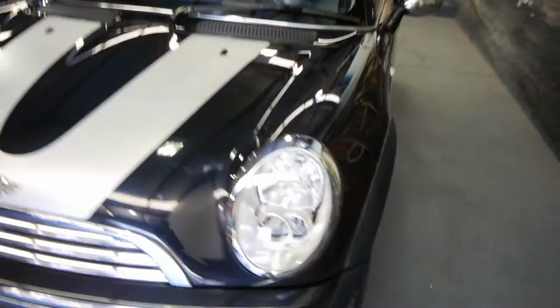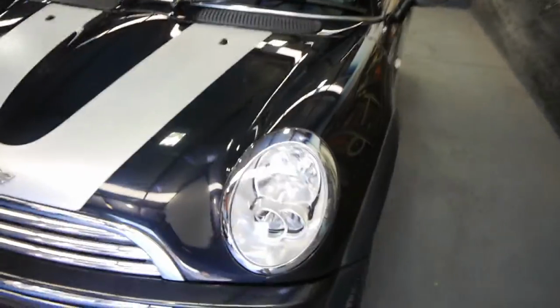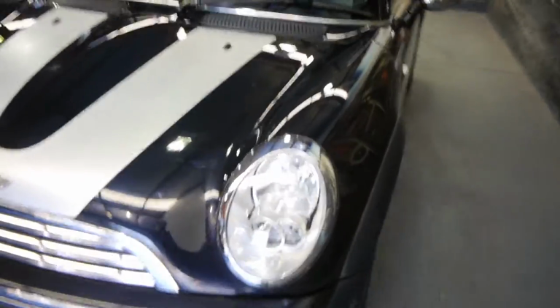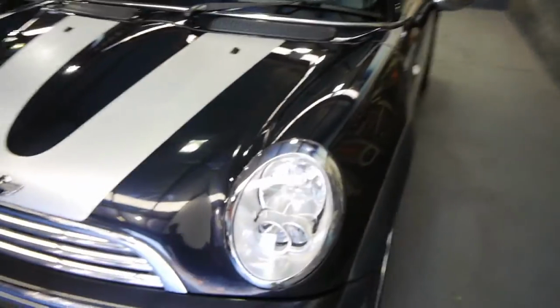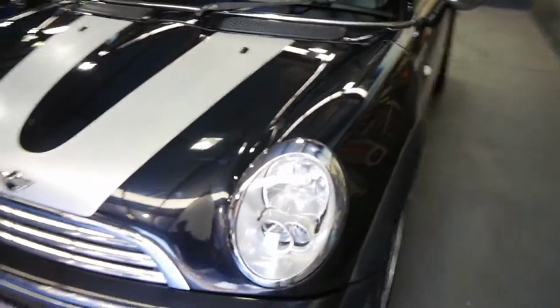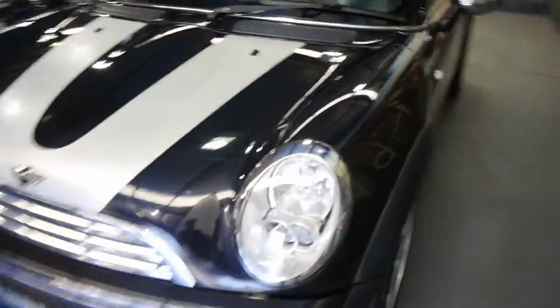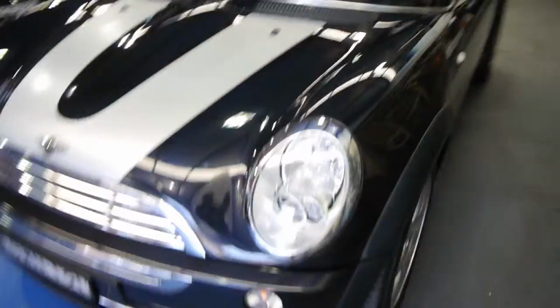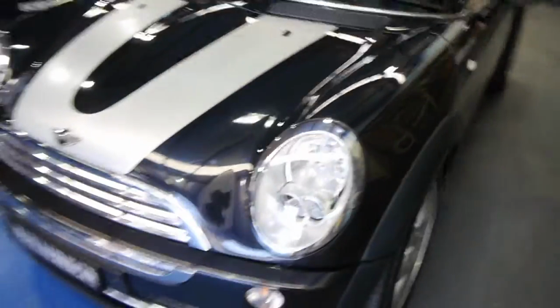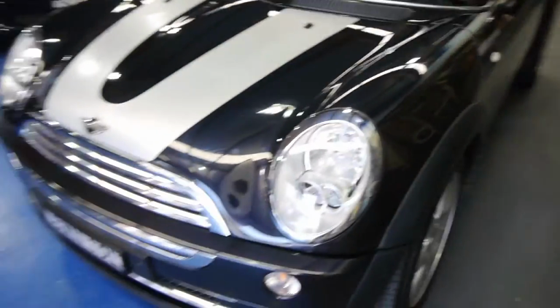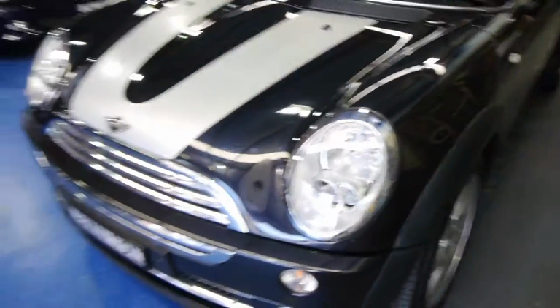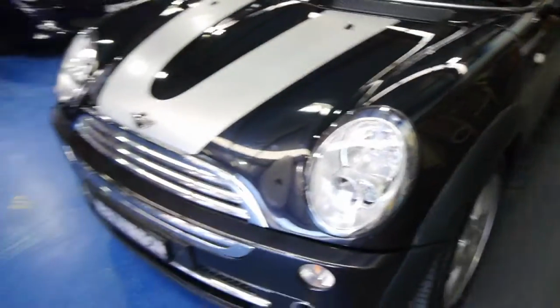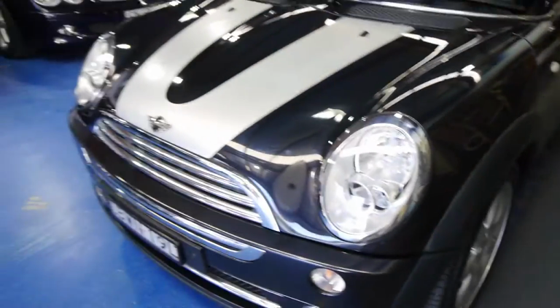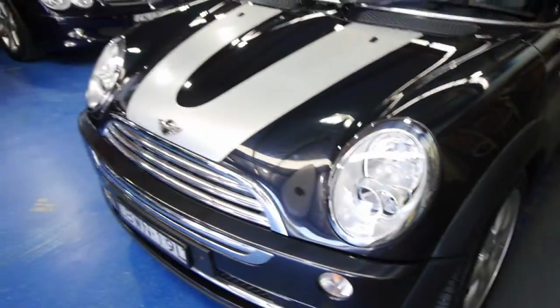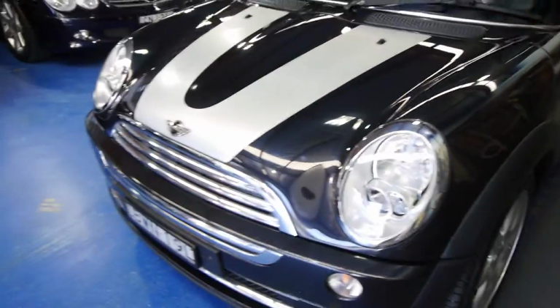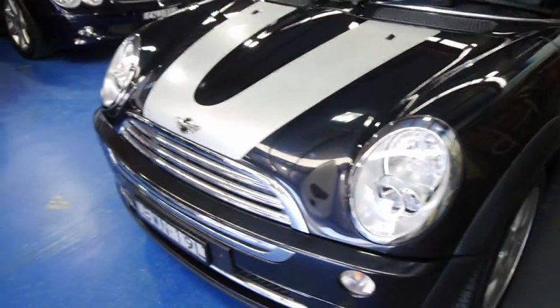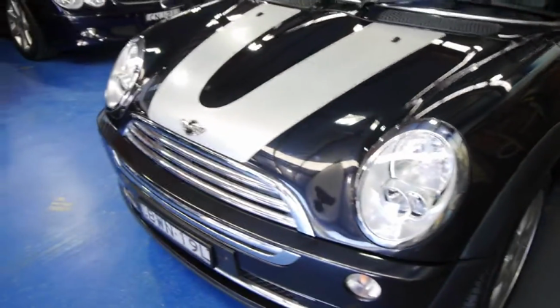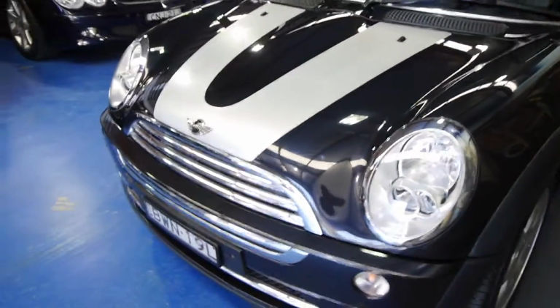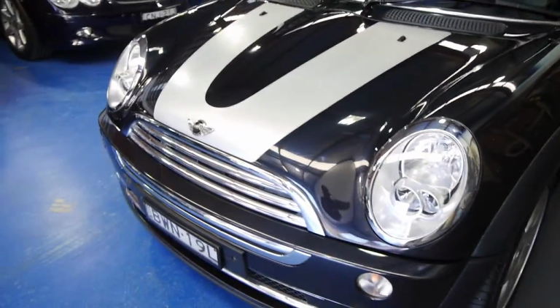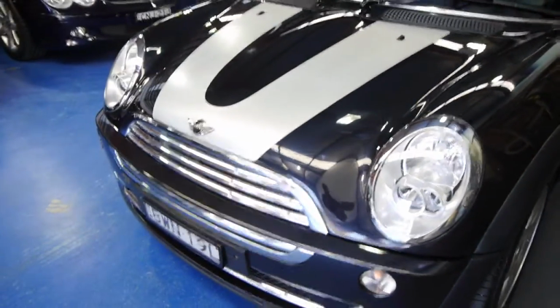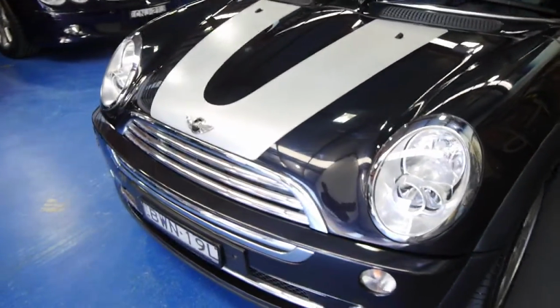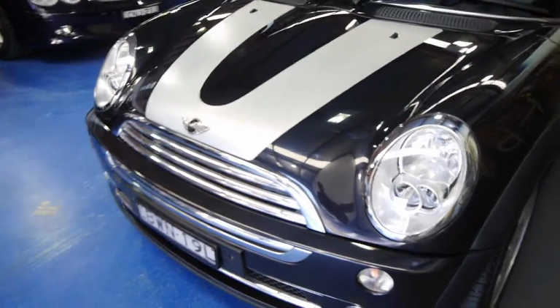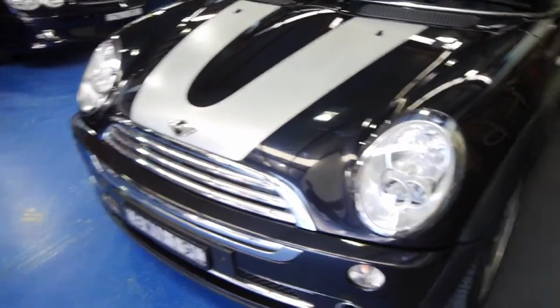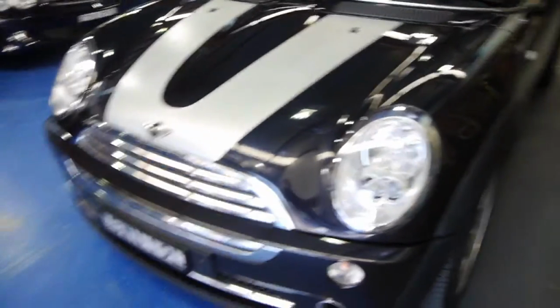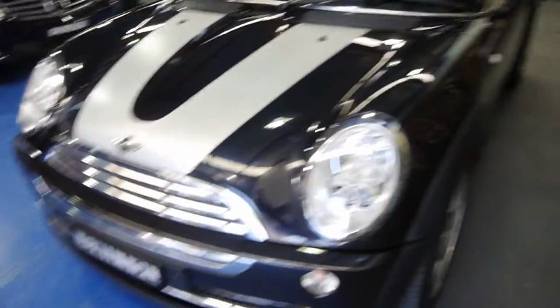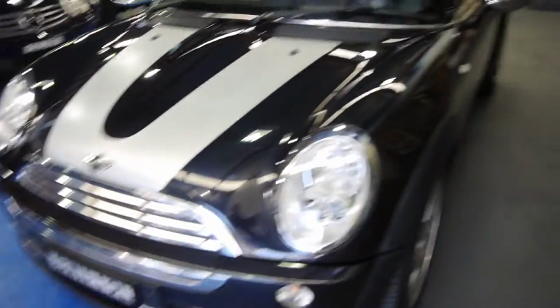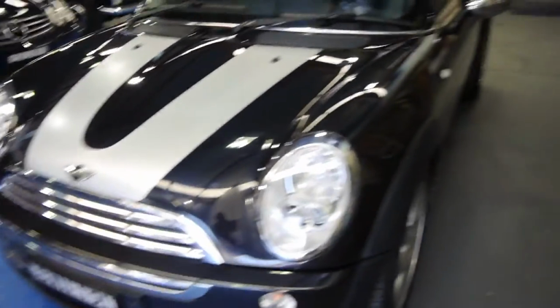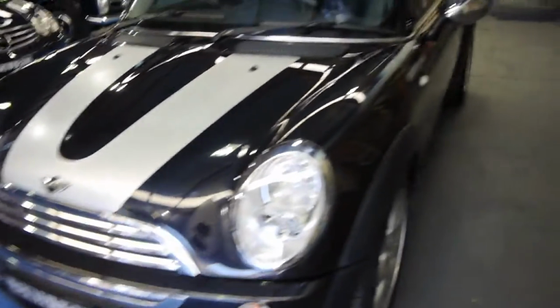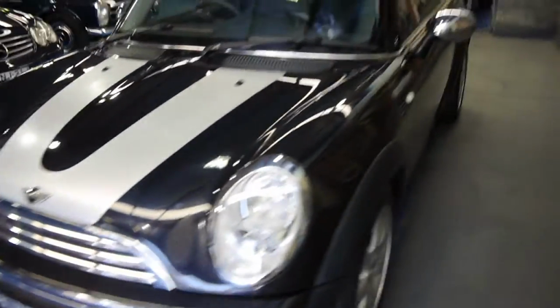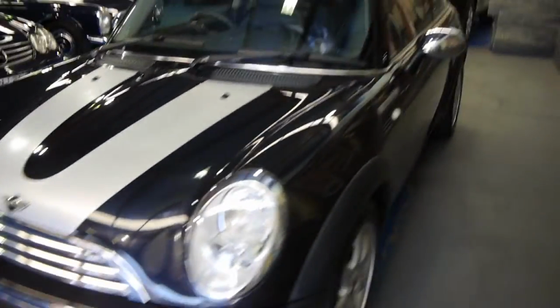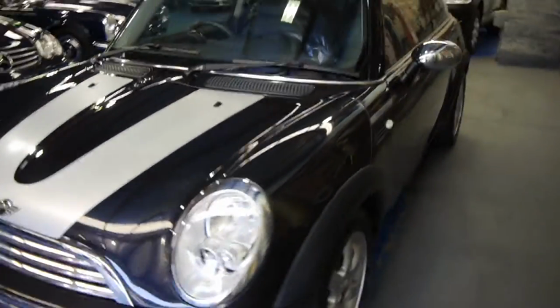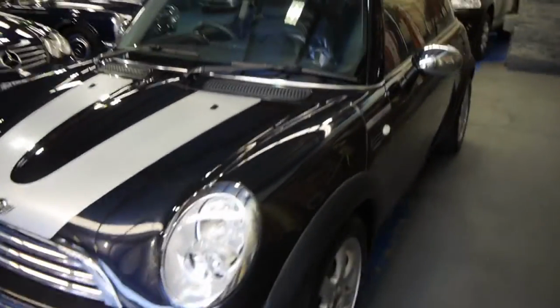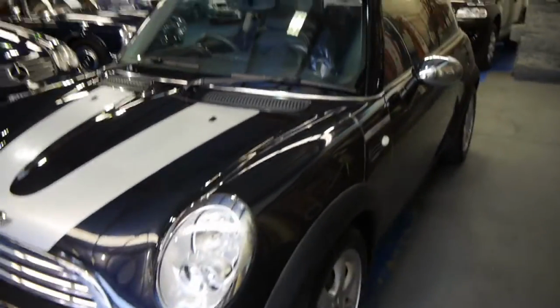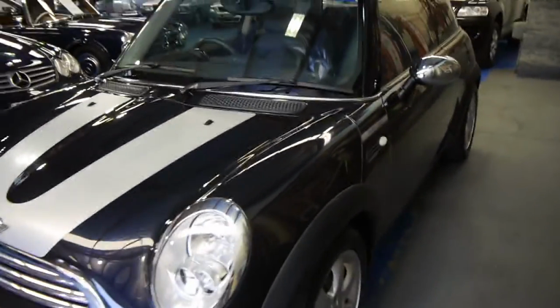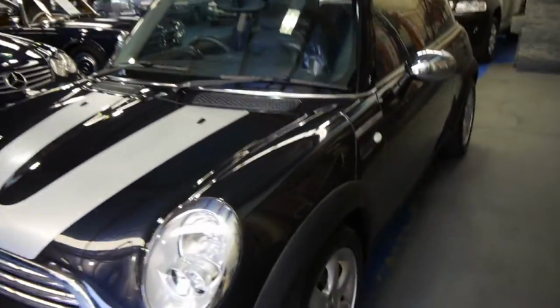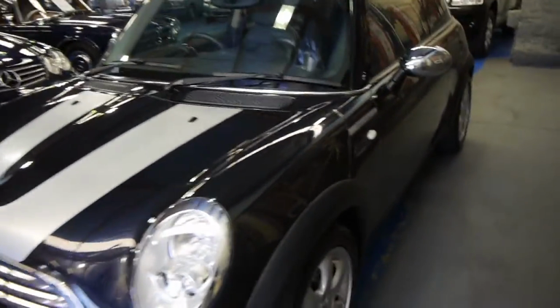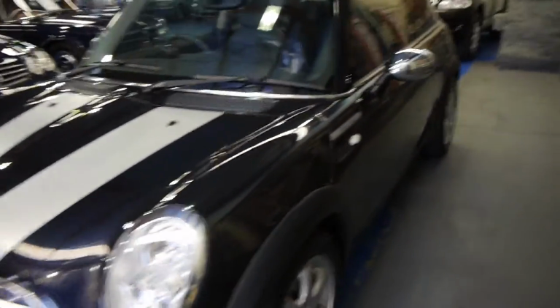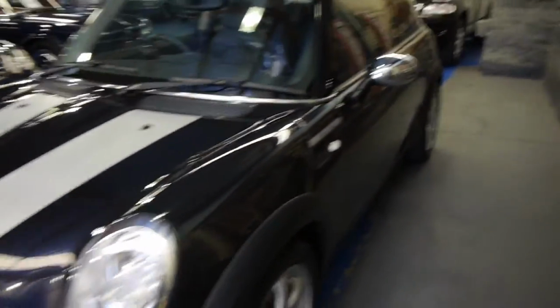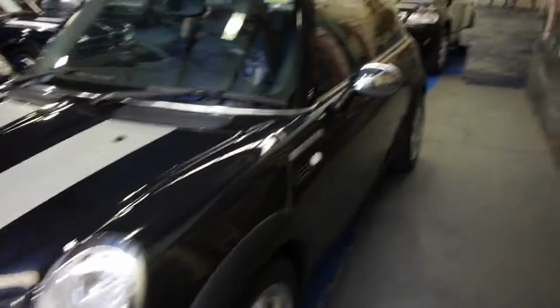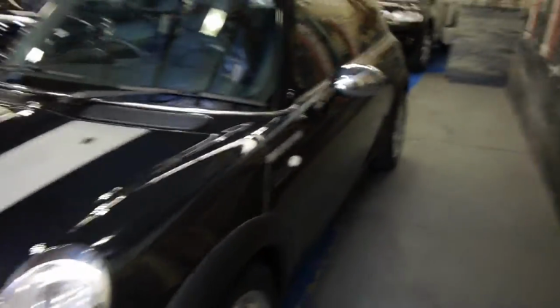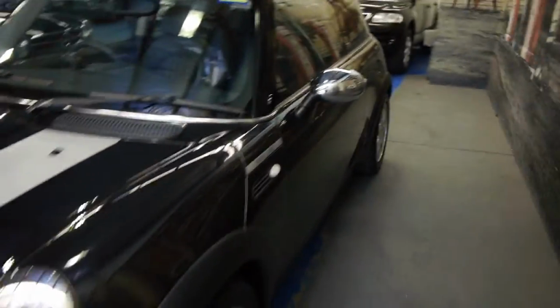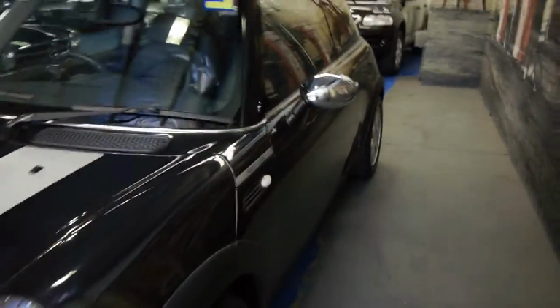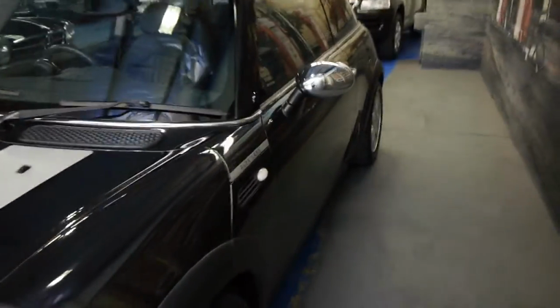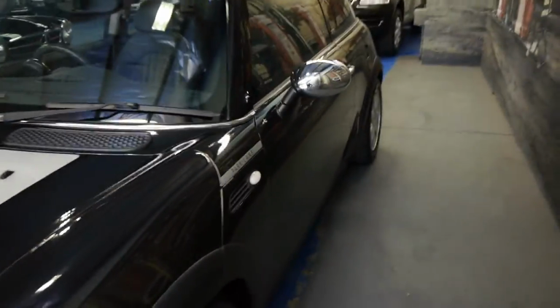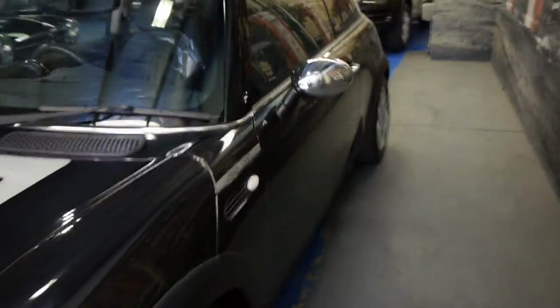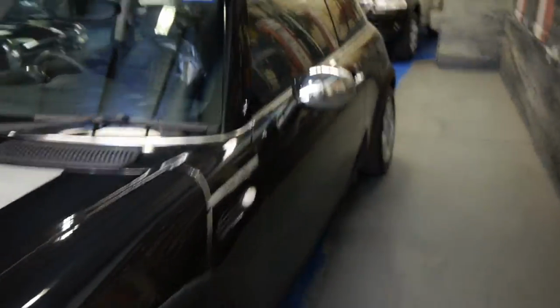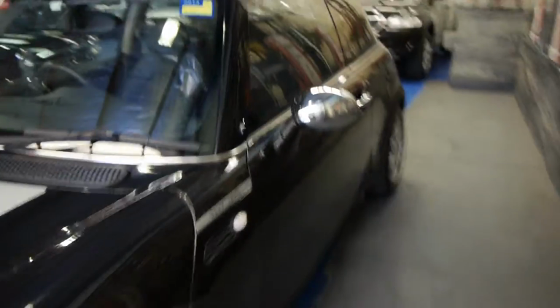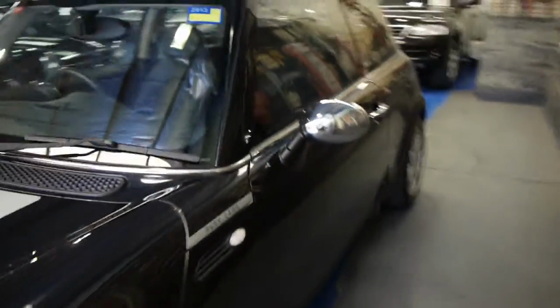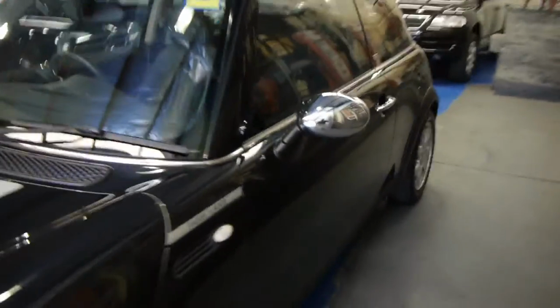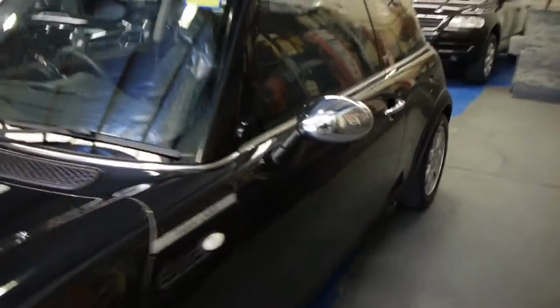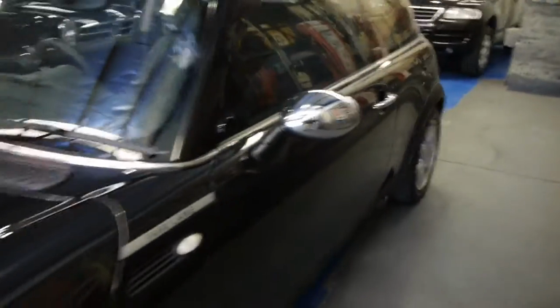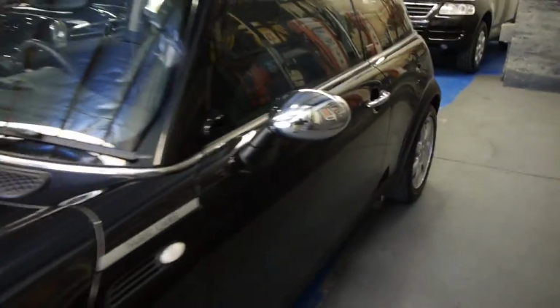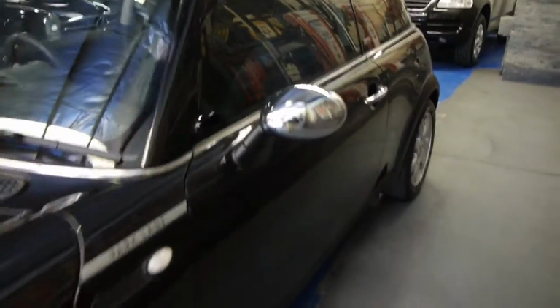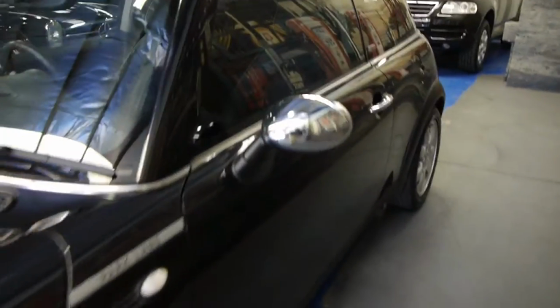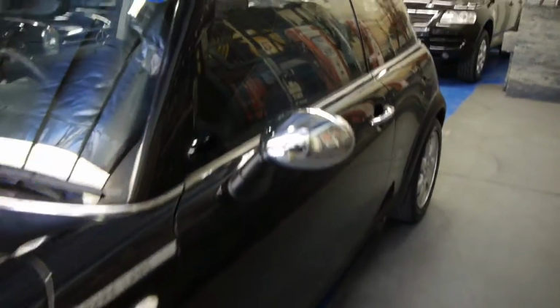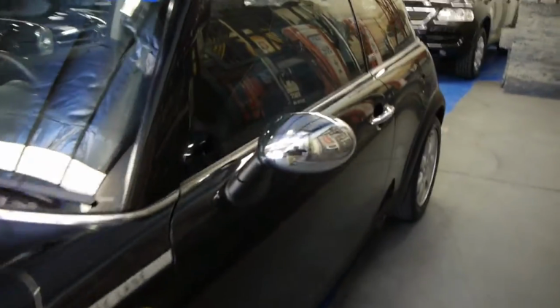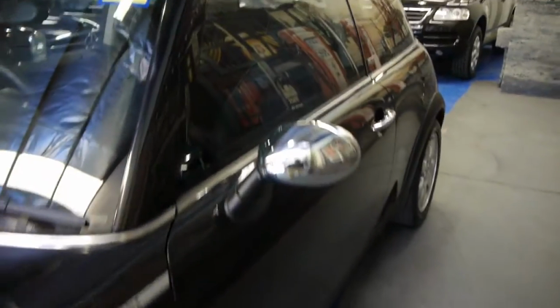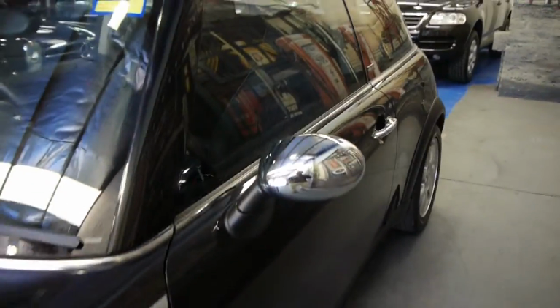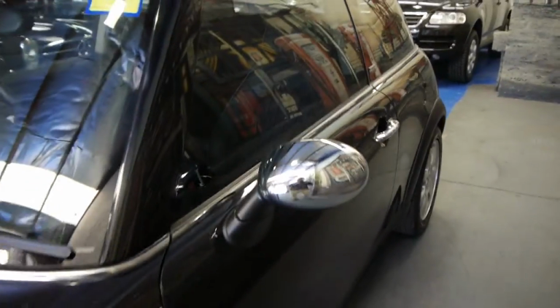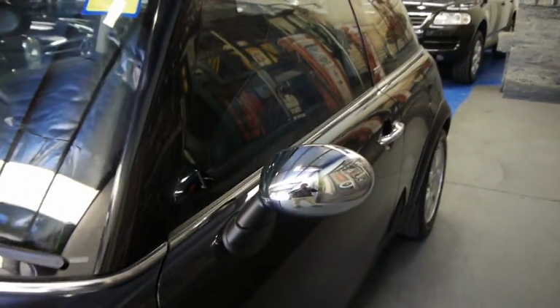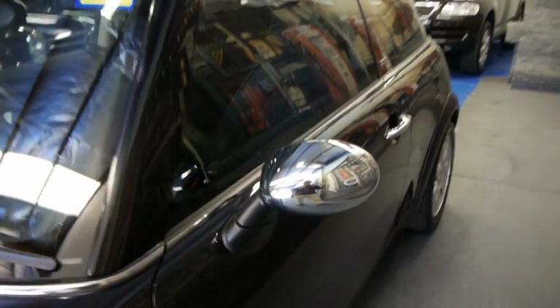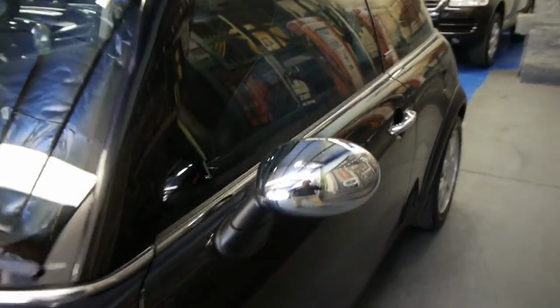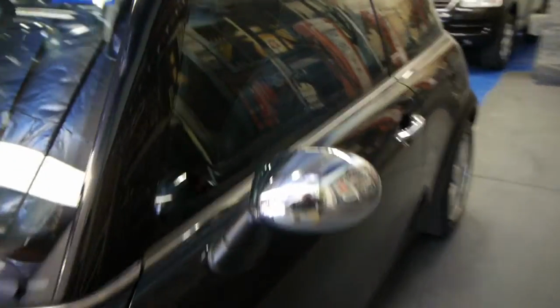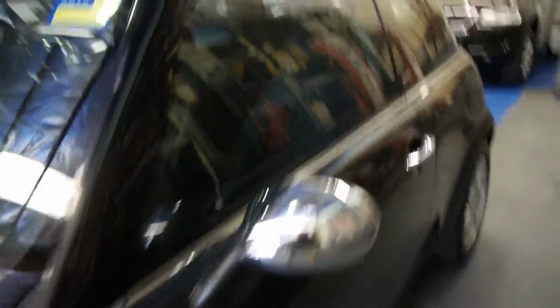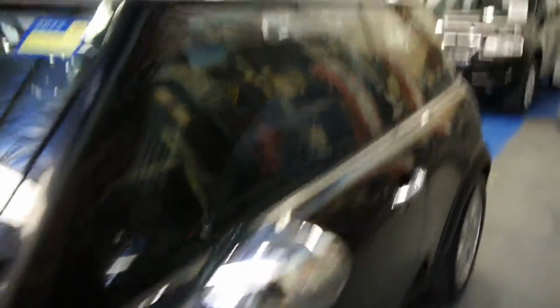By the looks of it, it's got Xenon headlights, colour-coded, premium number plates, and those silver exterior mirrors look fabulous as well.